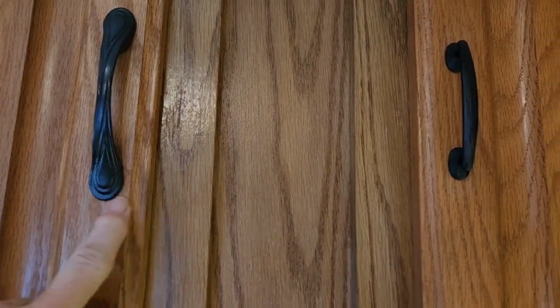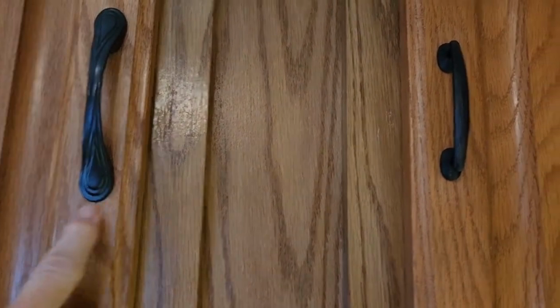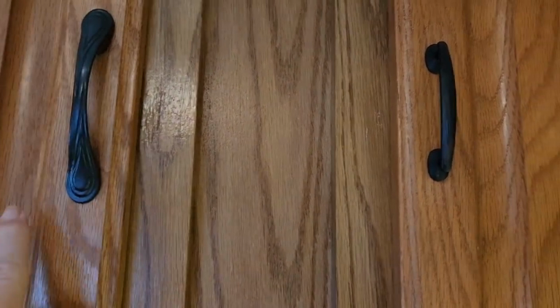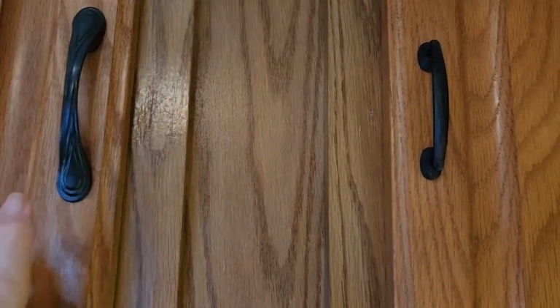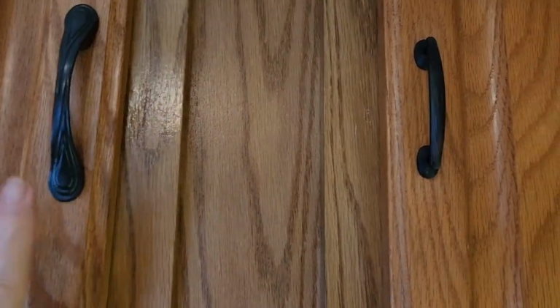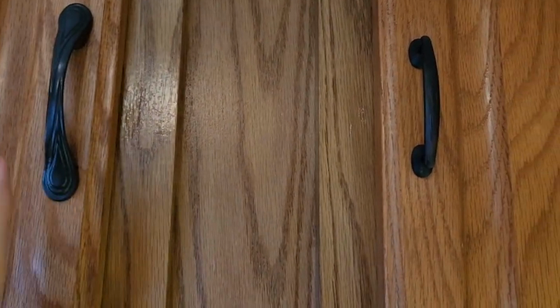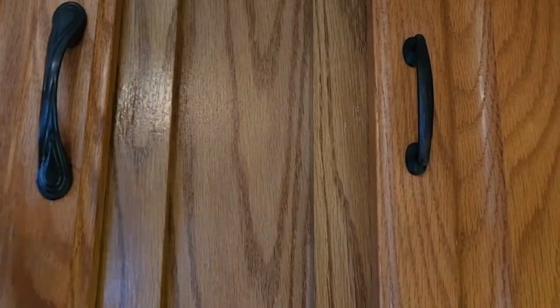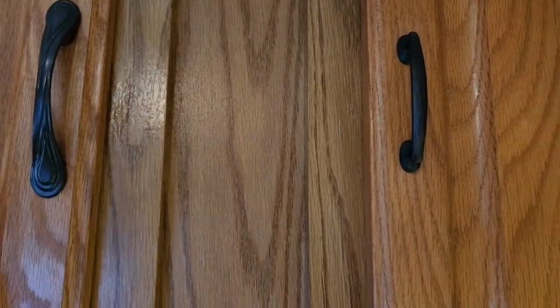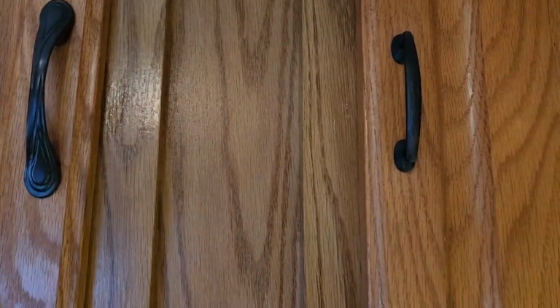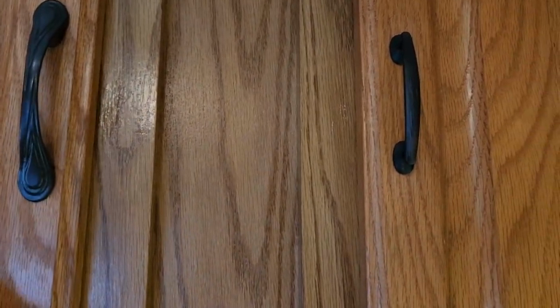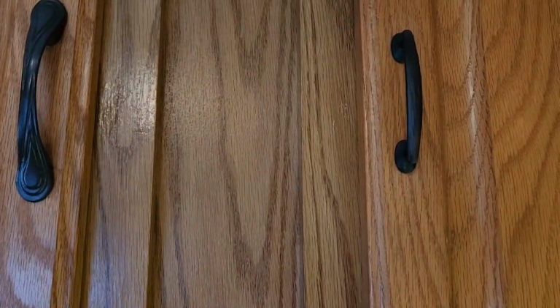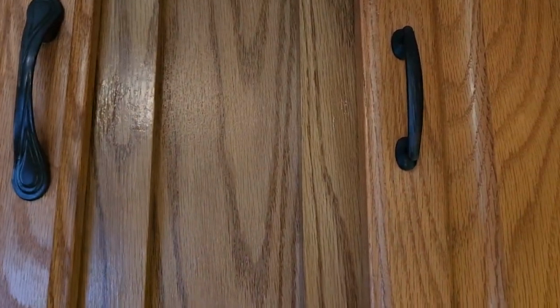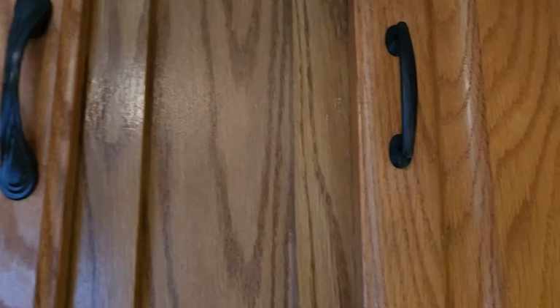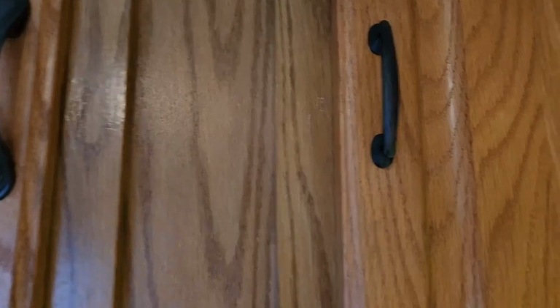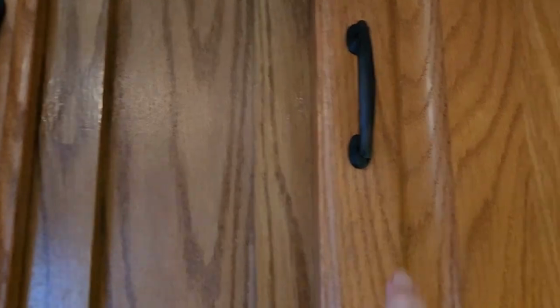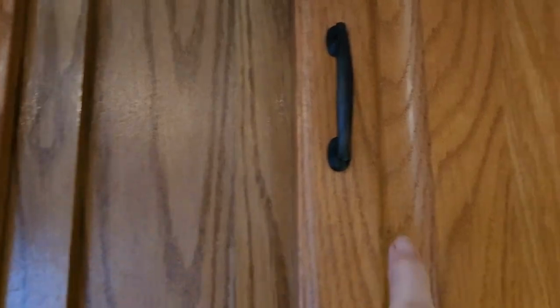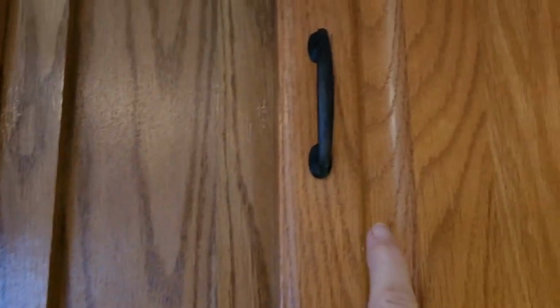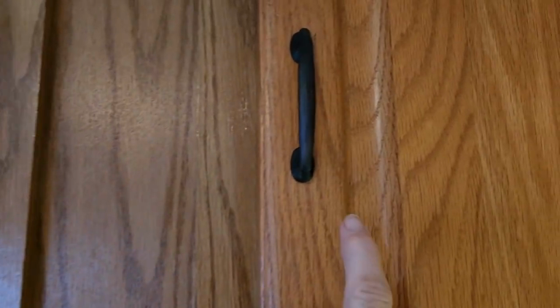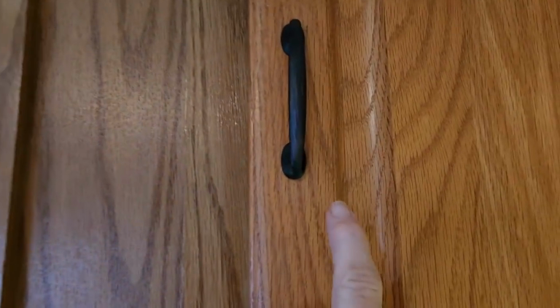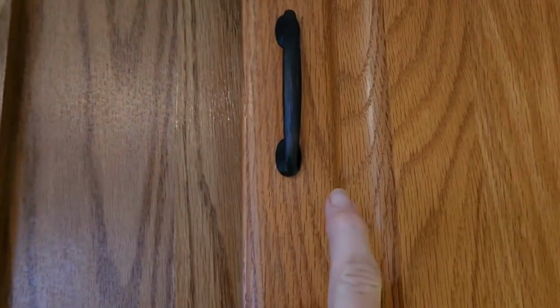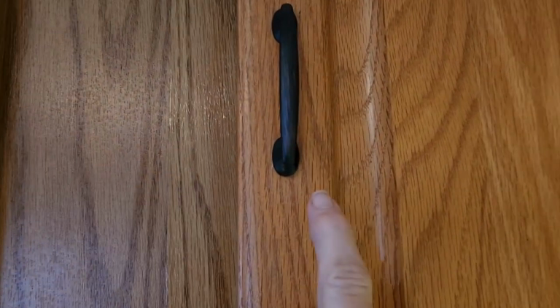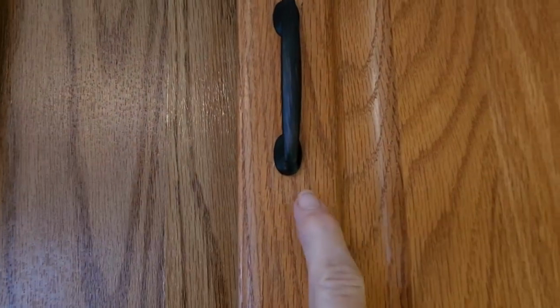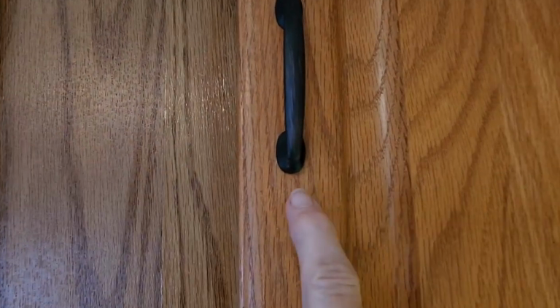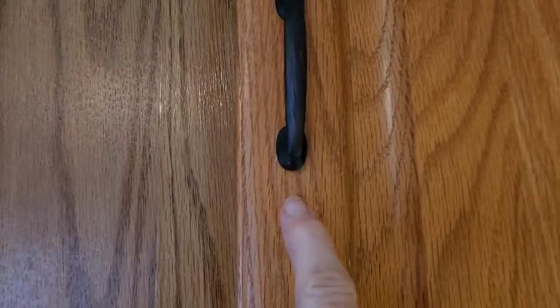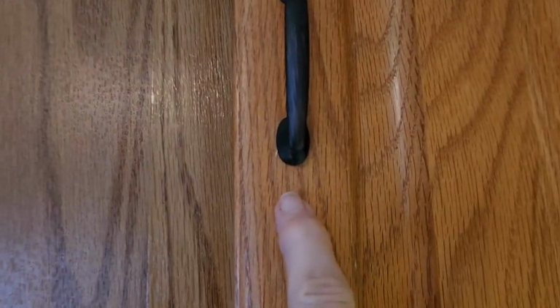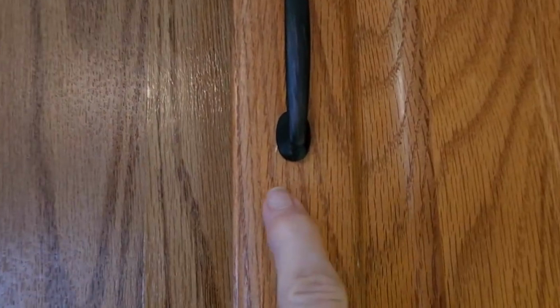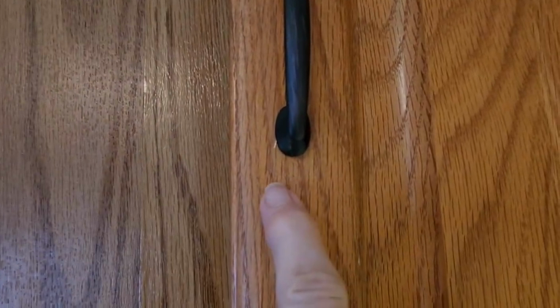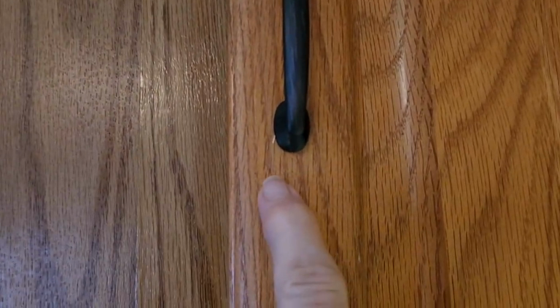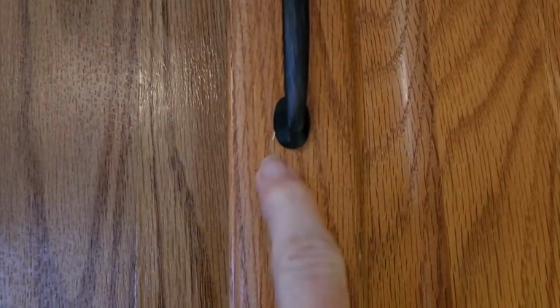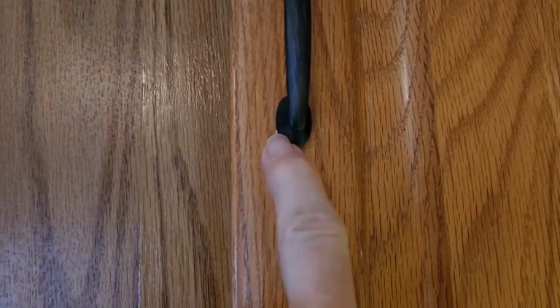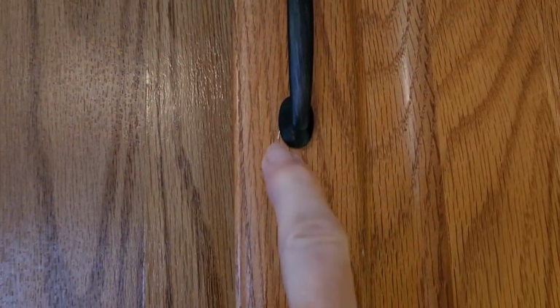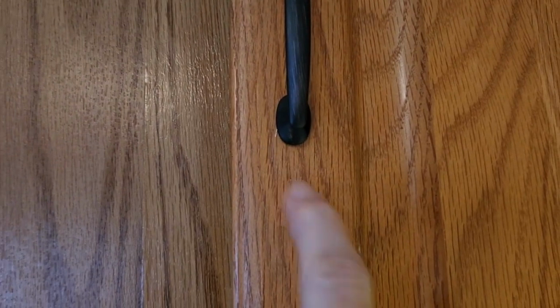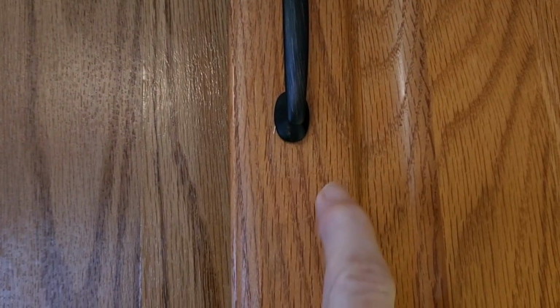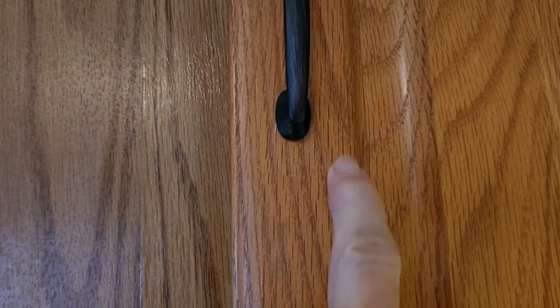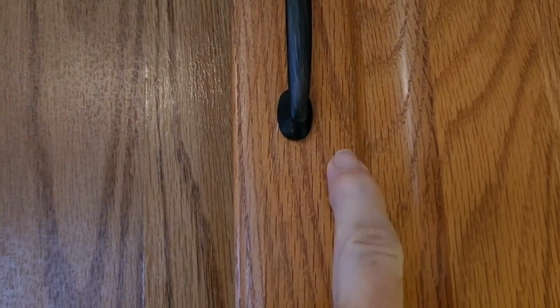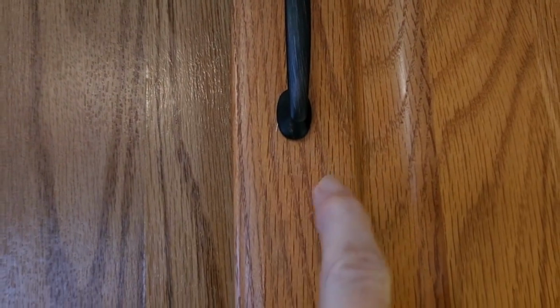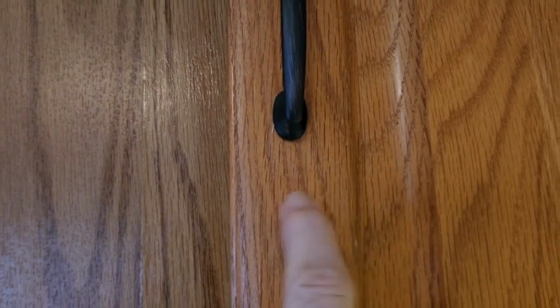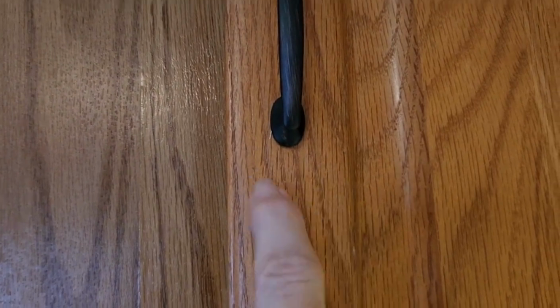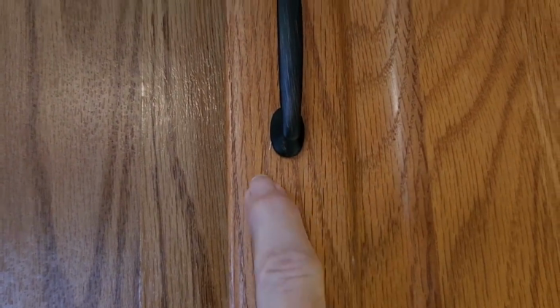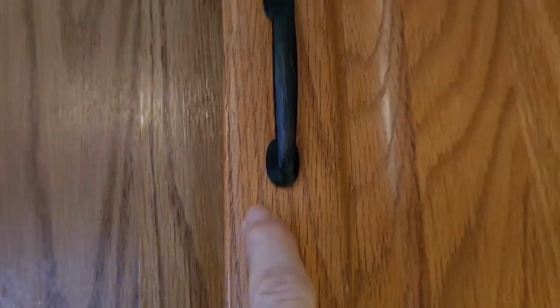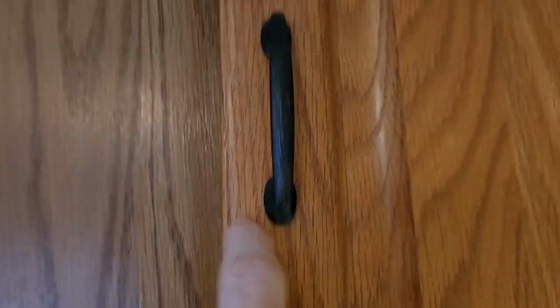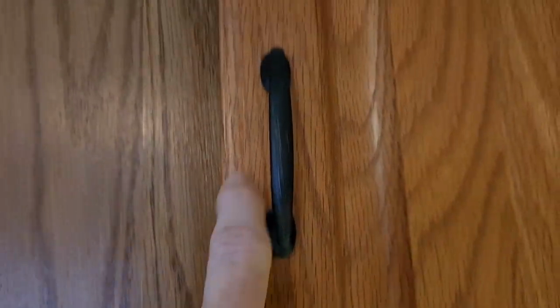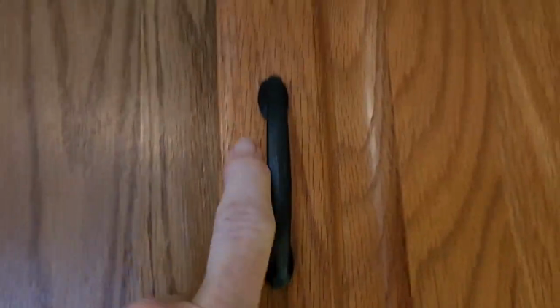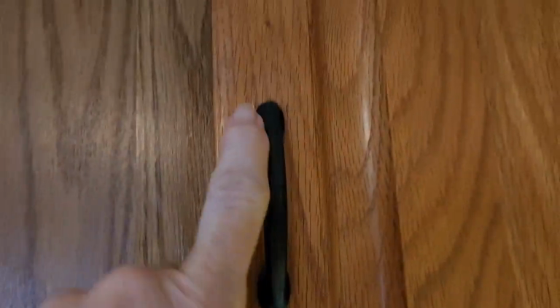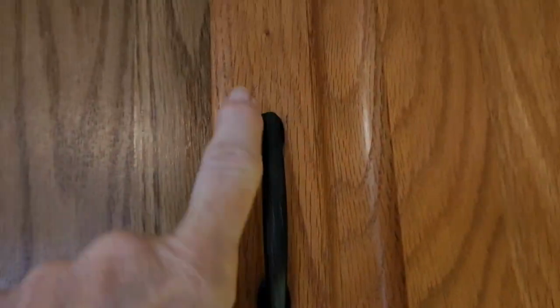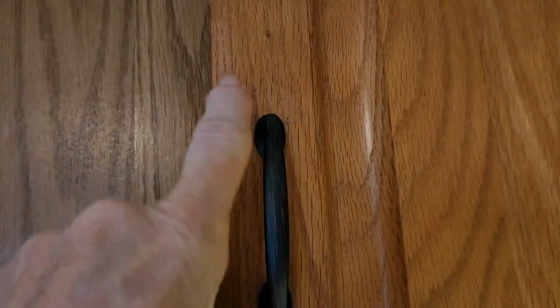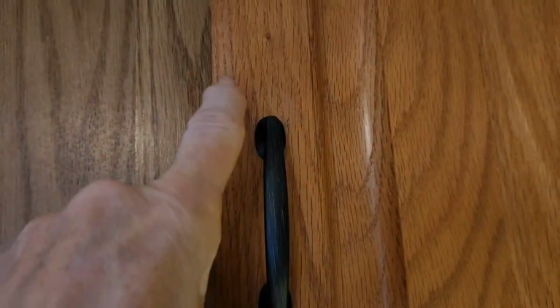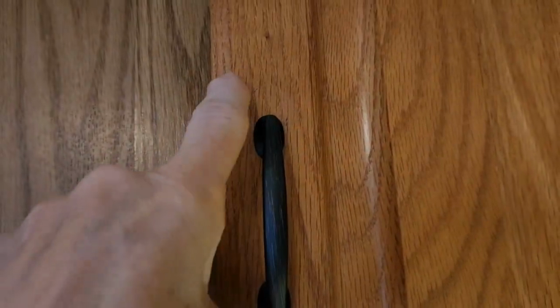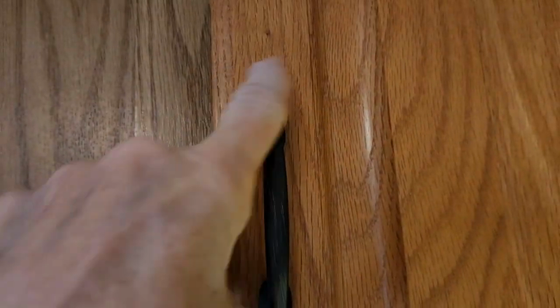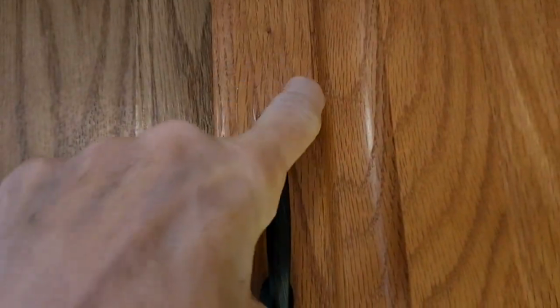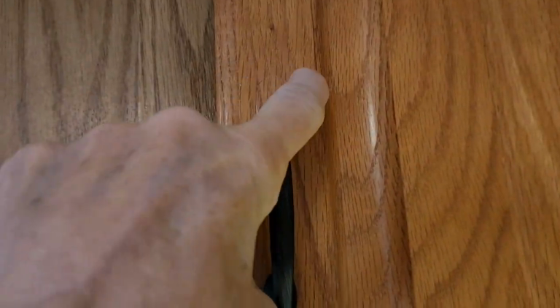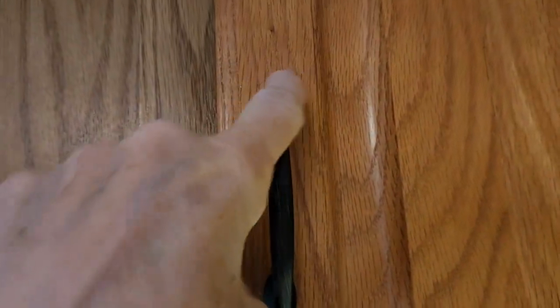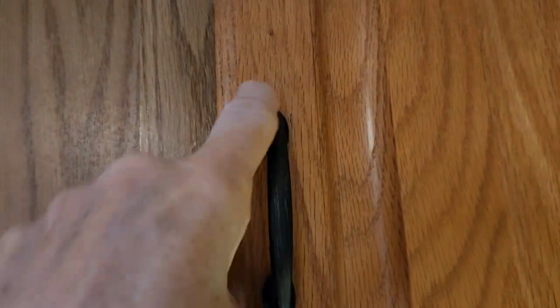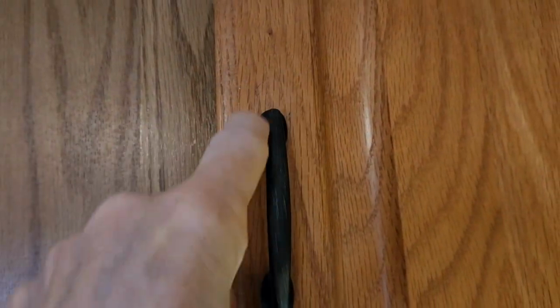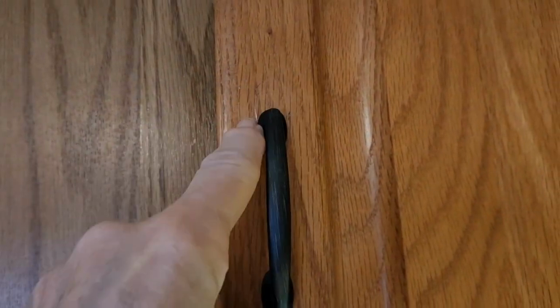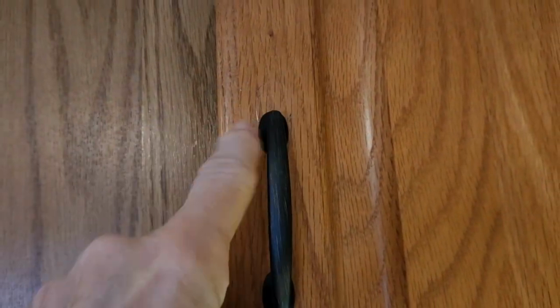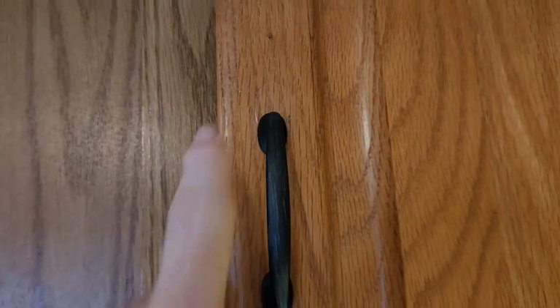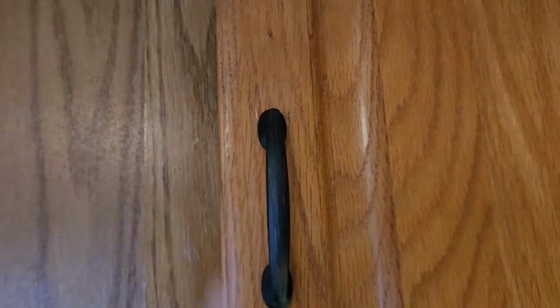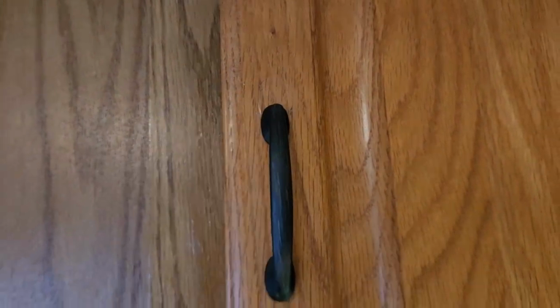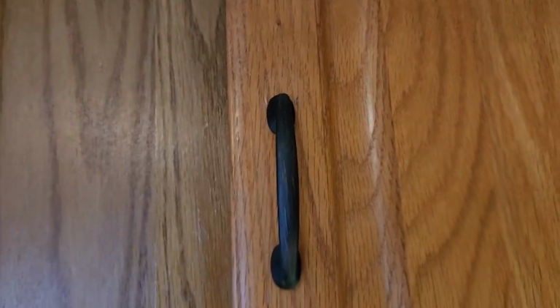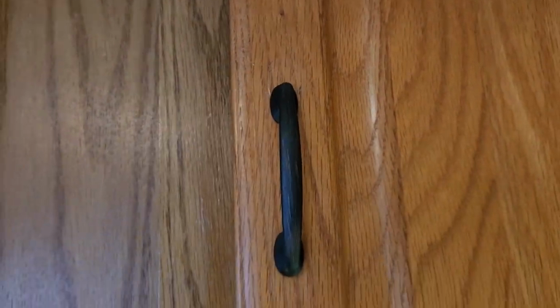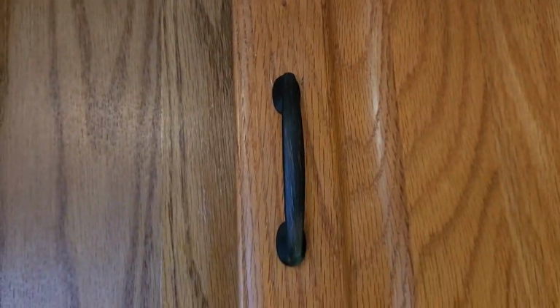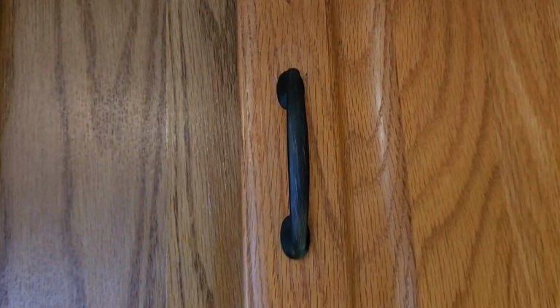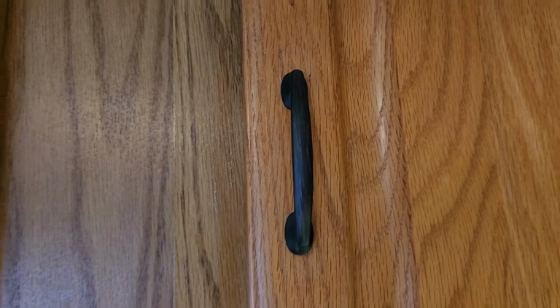We were afraid that it might leave a mark, but it did not — we were able to wipe it out. Not a problem.